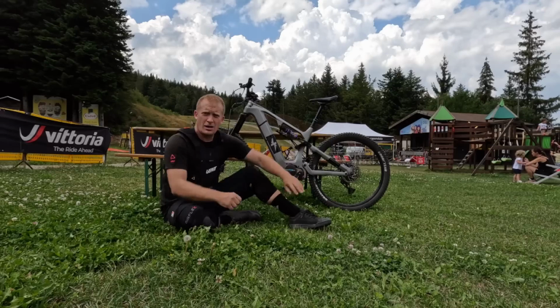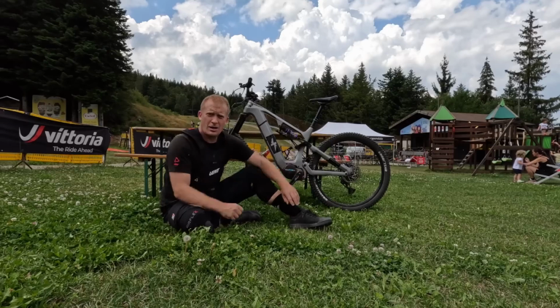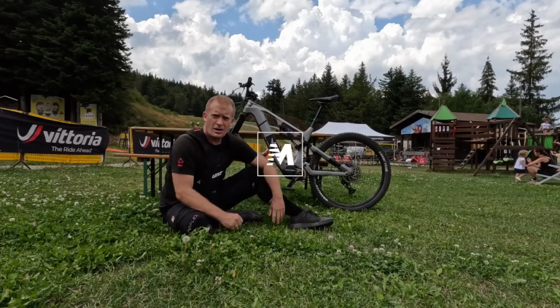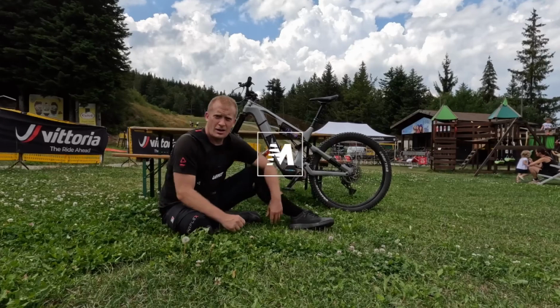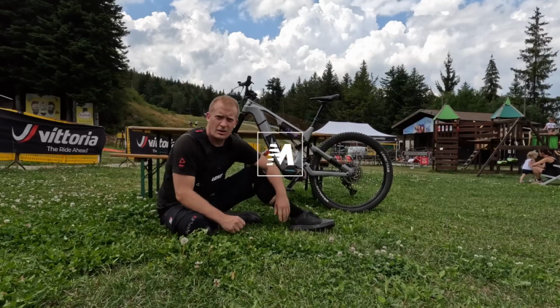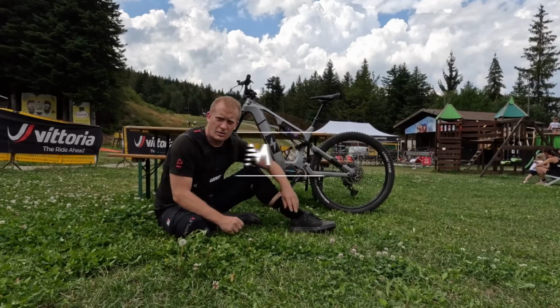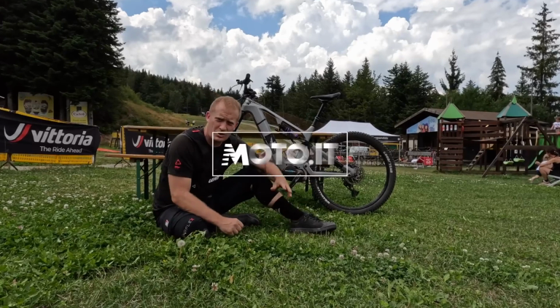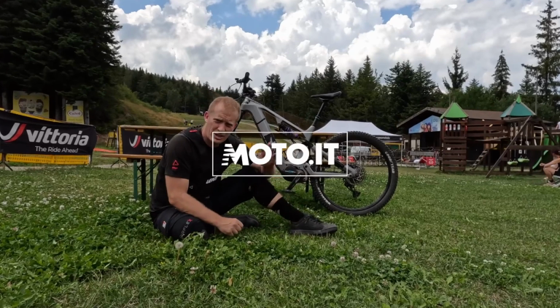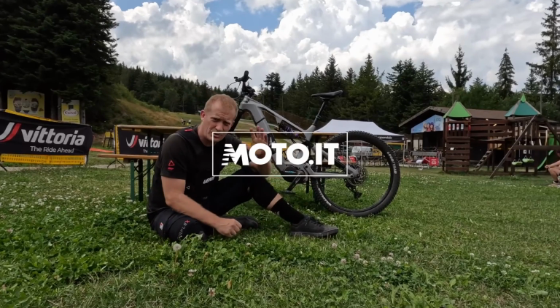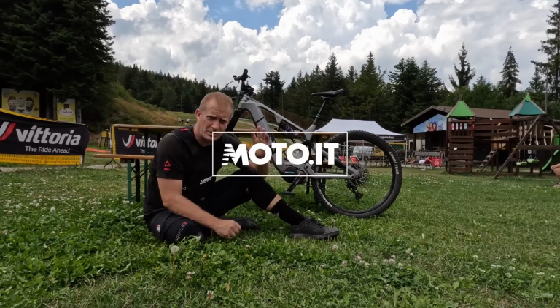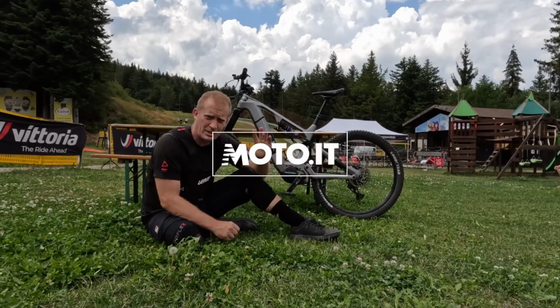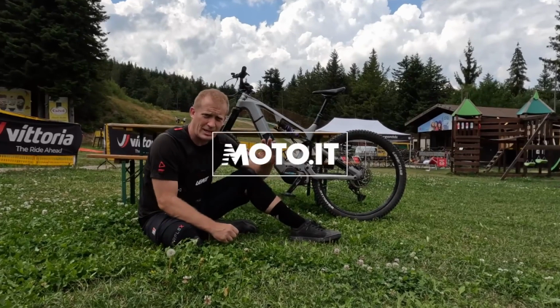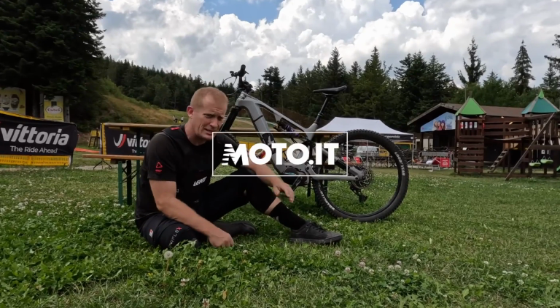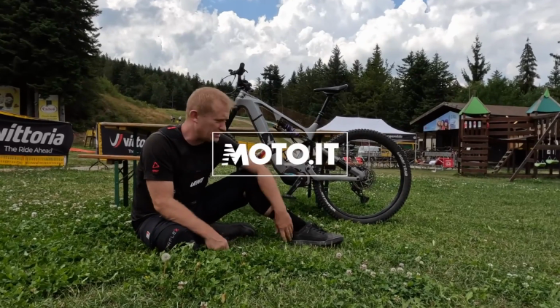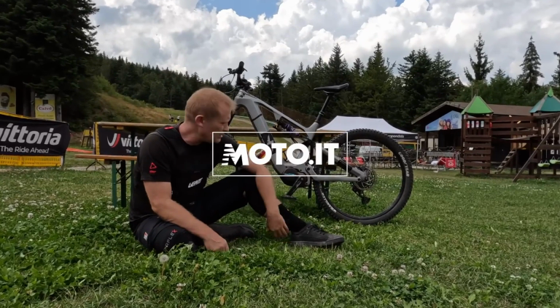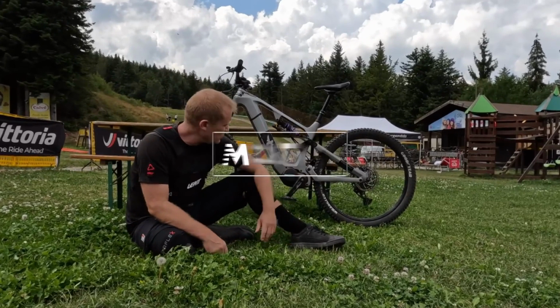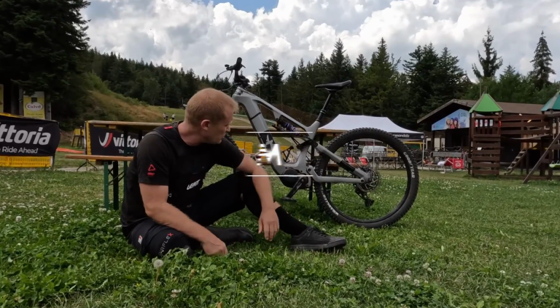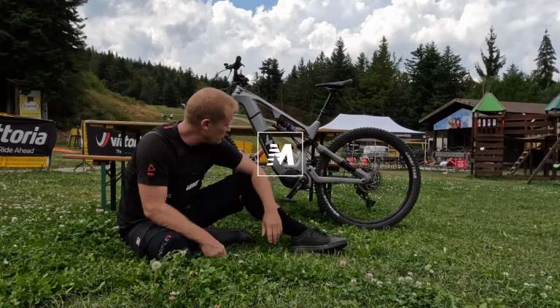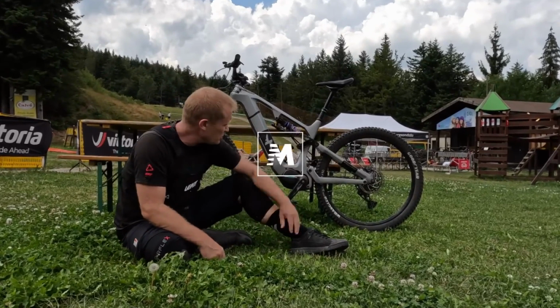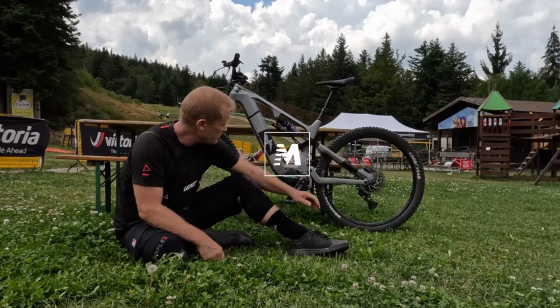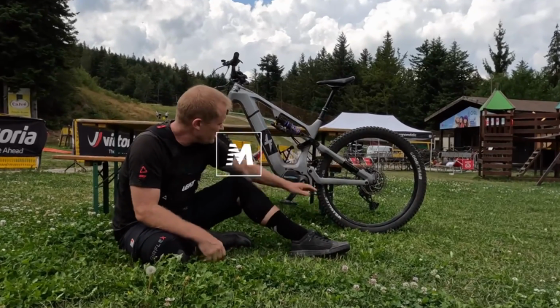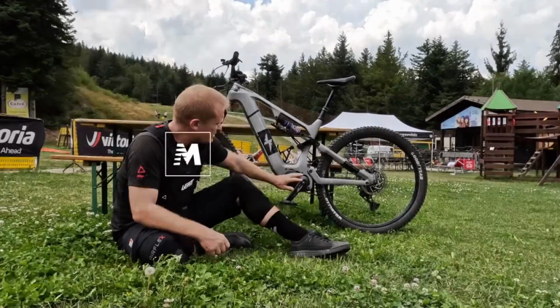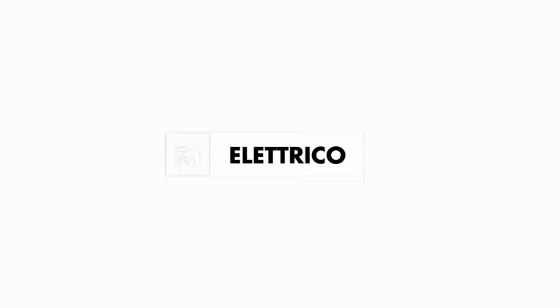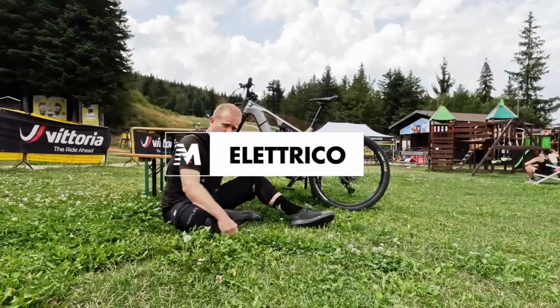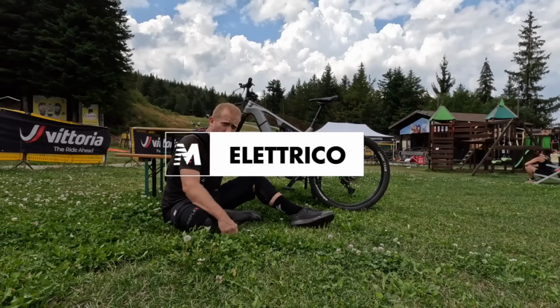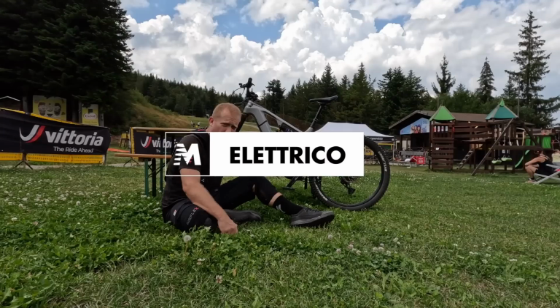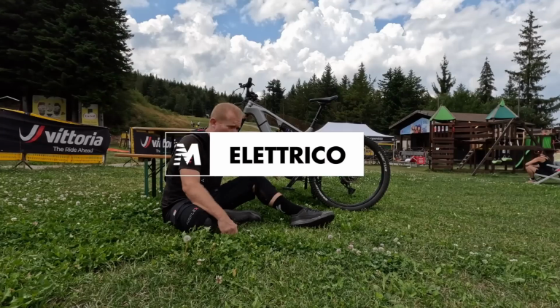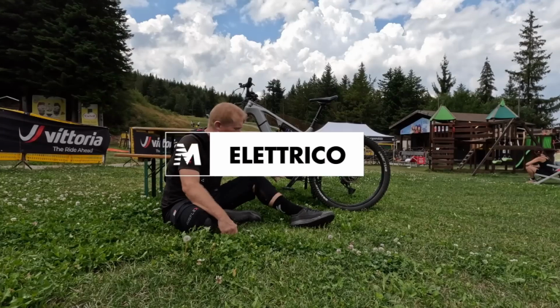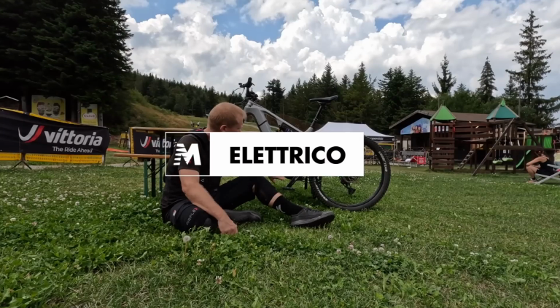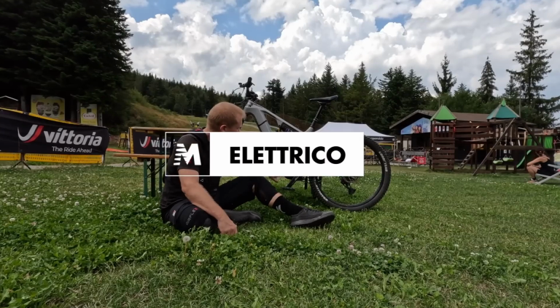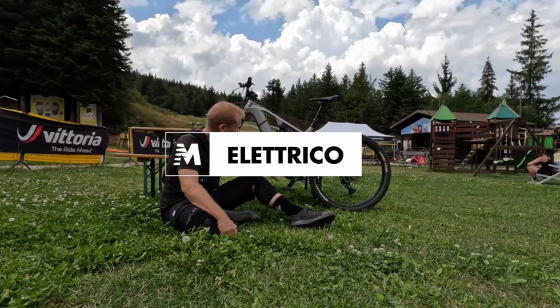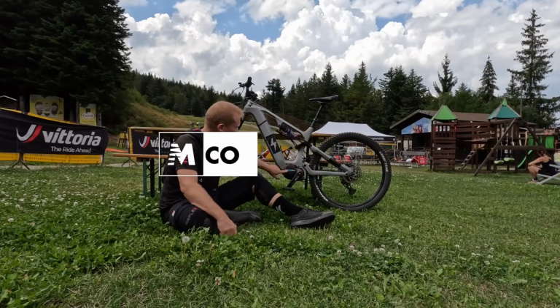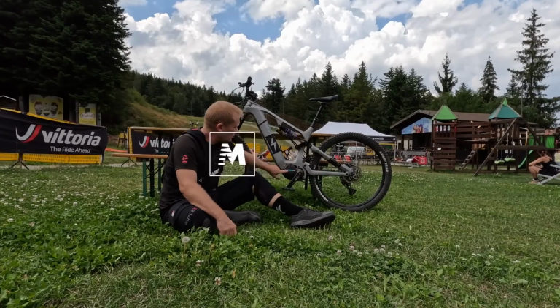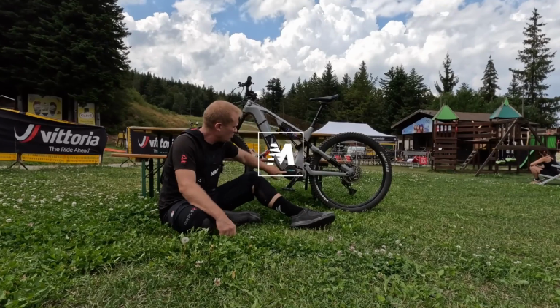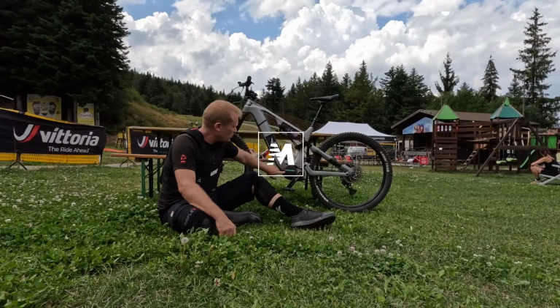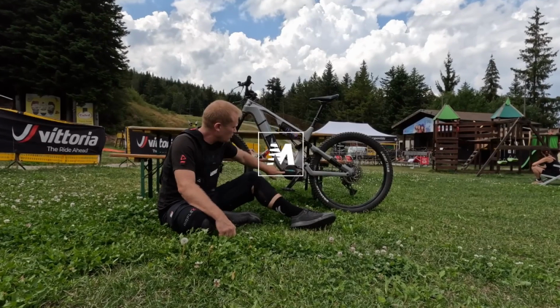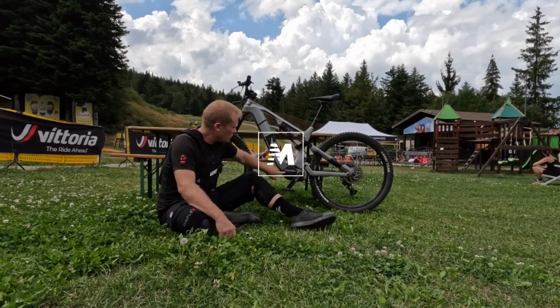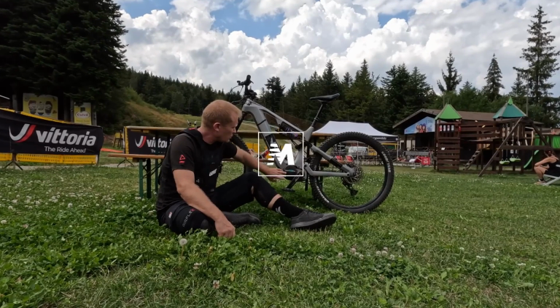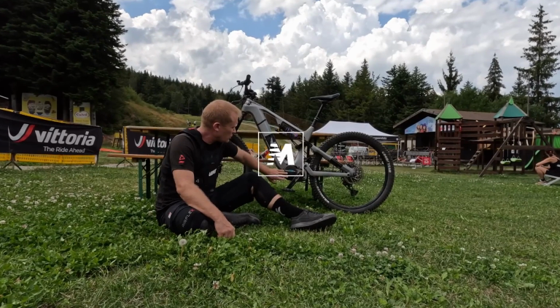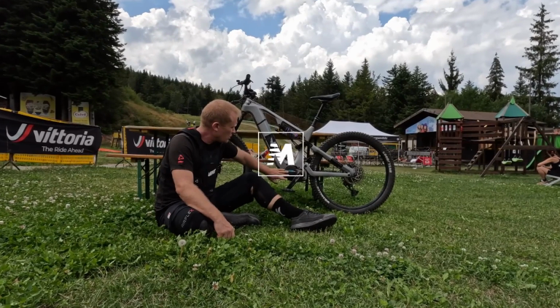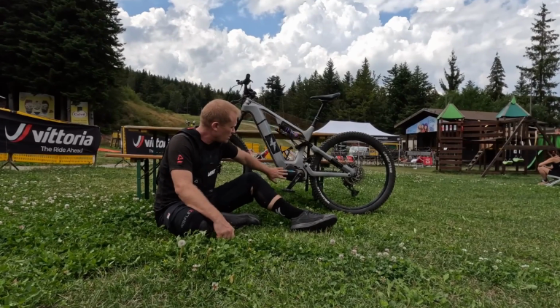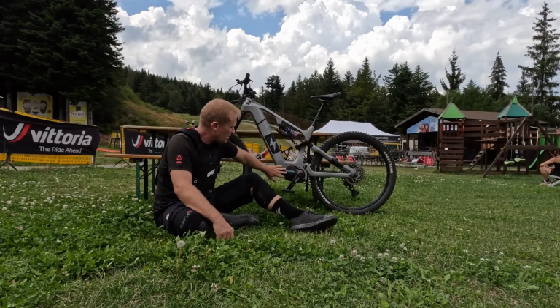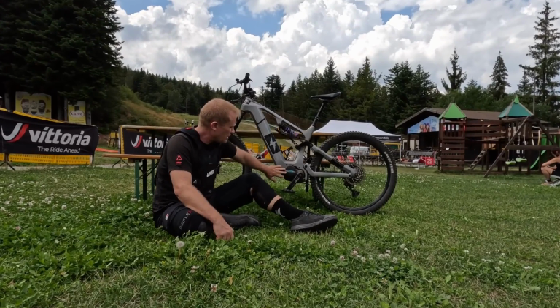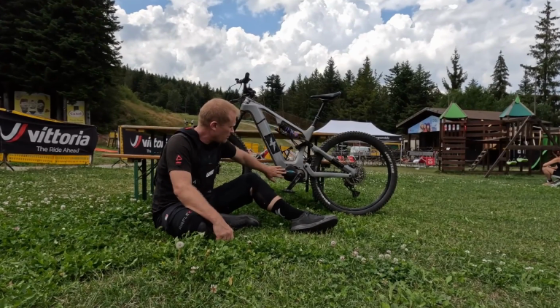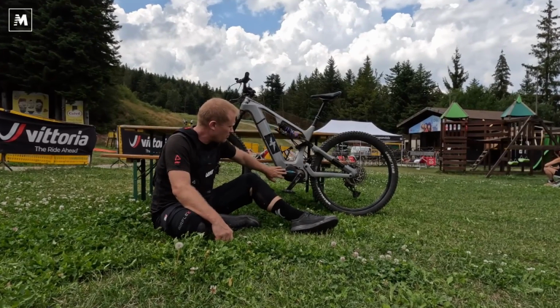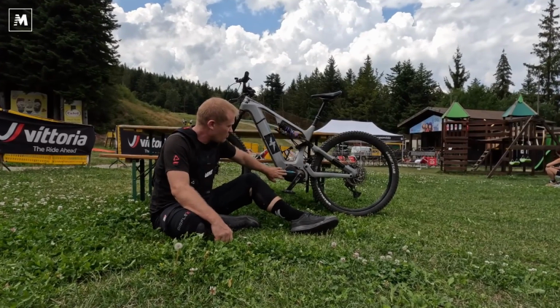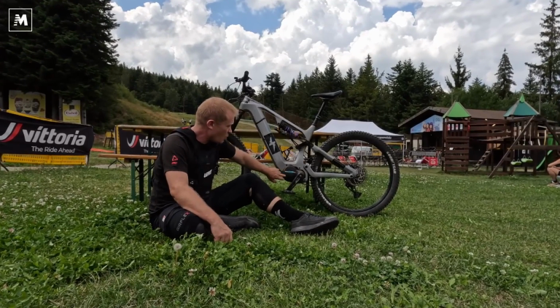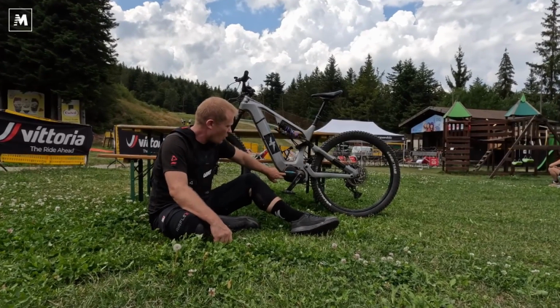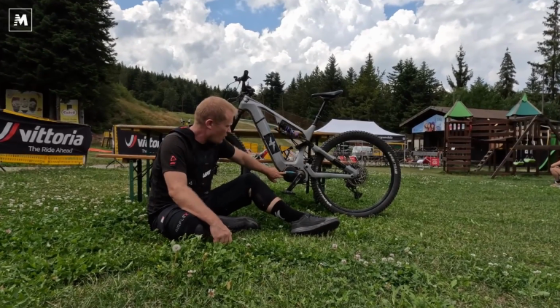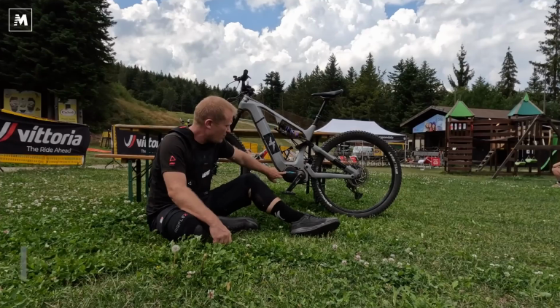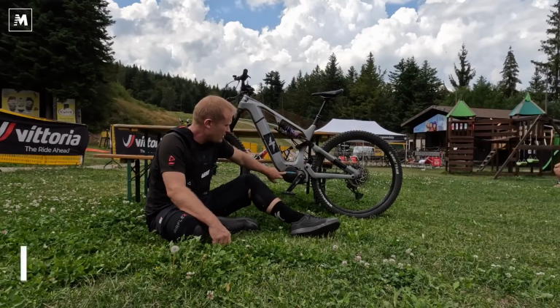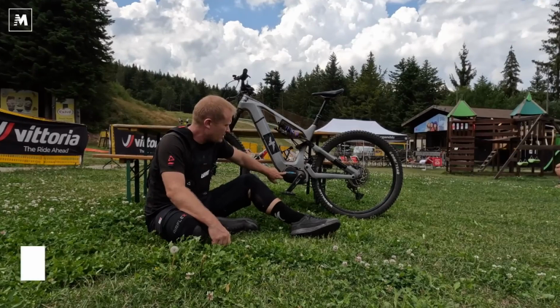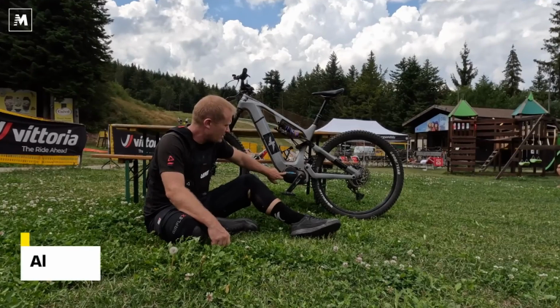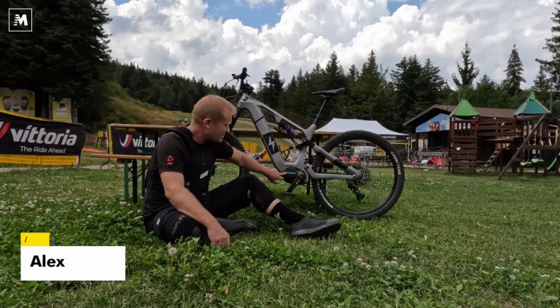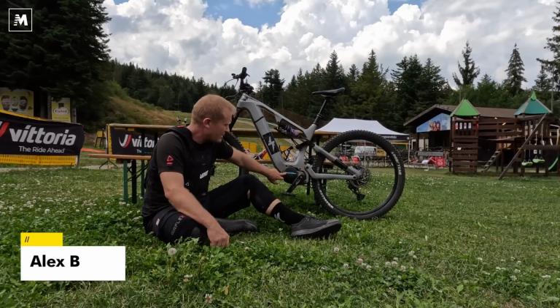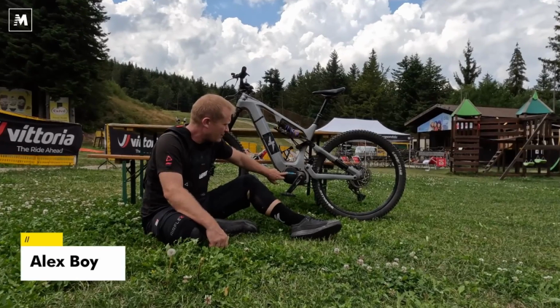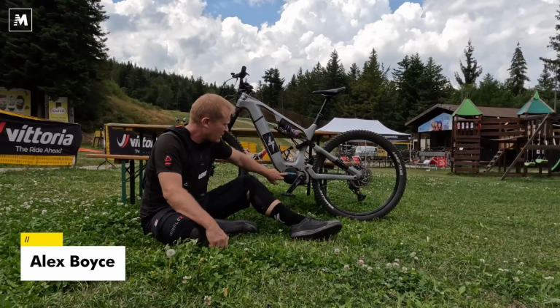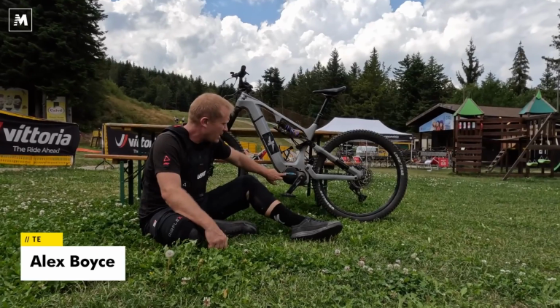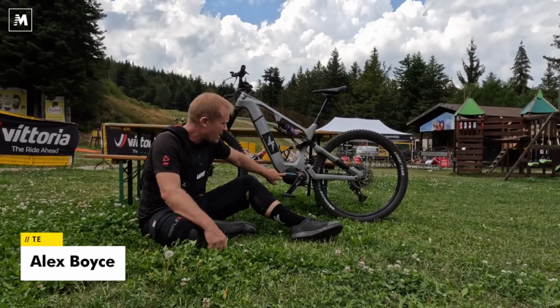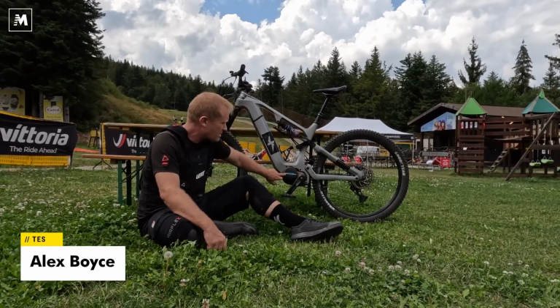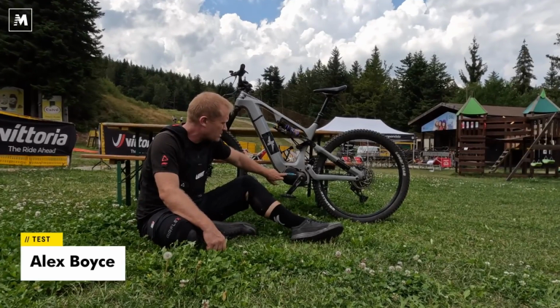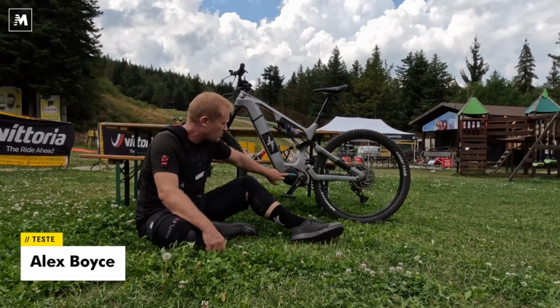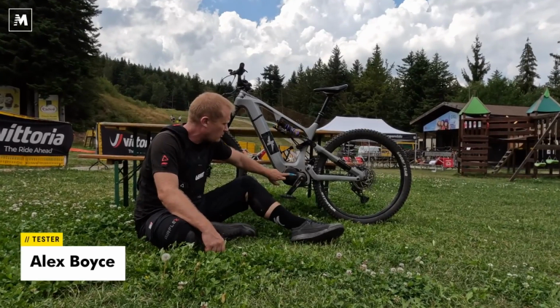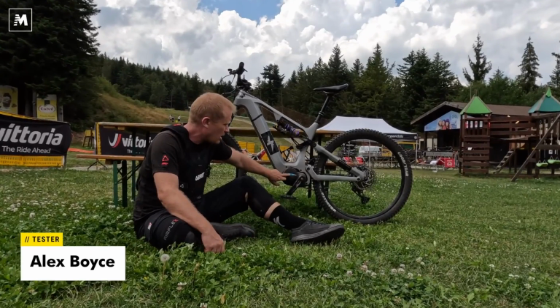Hello to all the guys in AM Network. I have here with me a new motor. It is called ASKOL Ultra C90A.